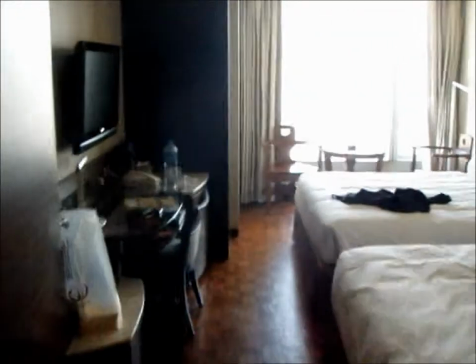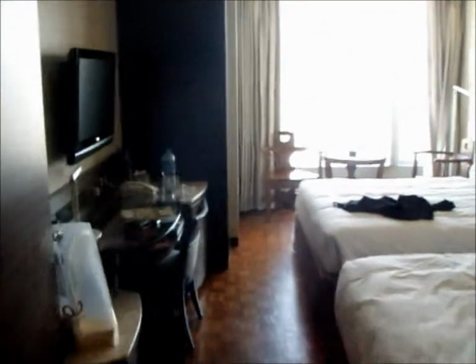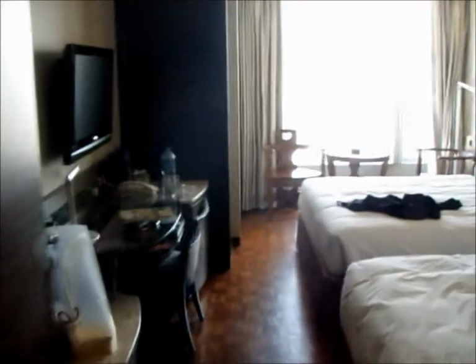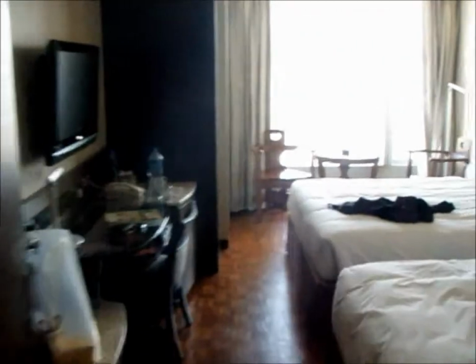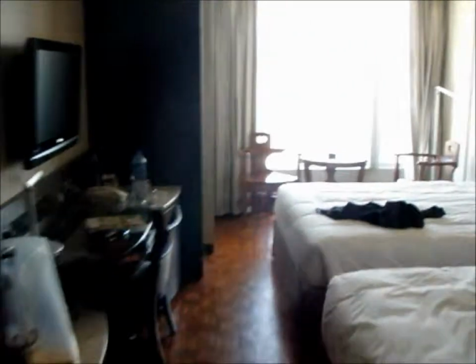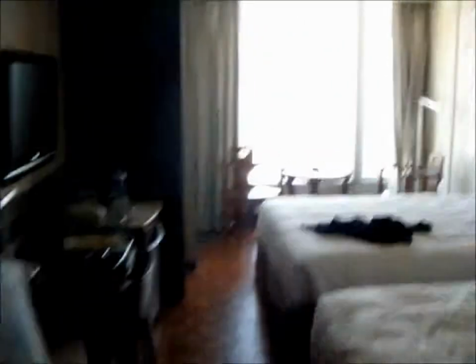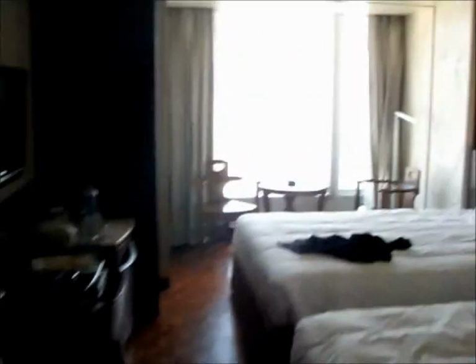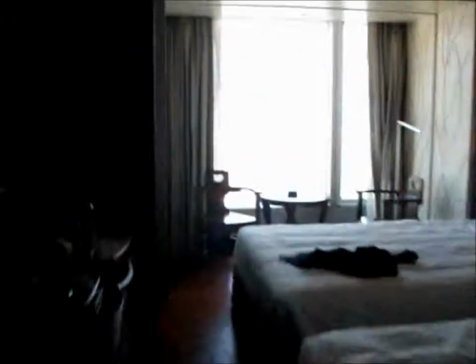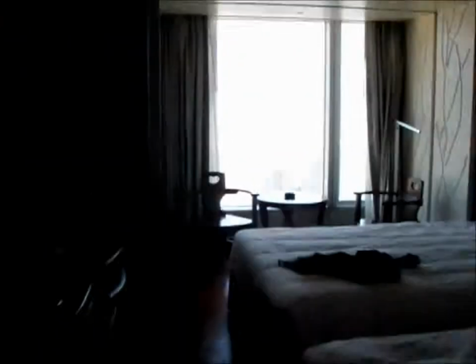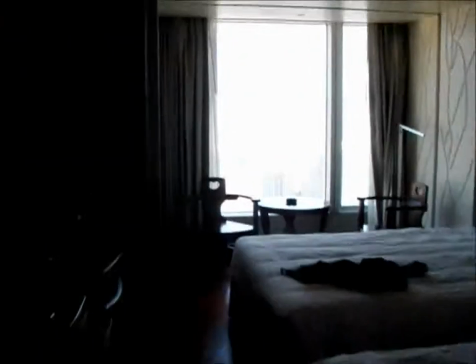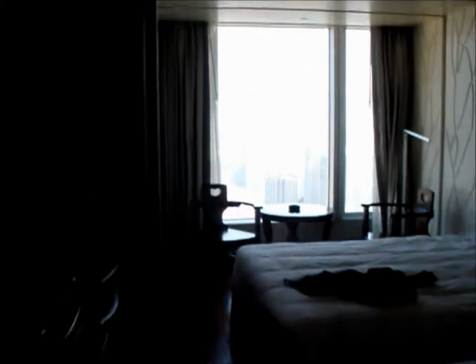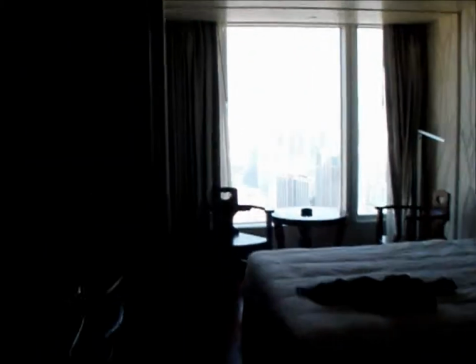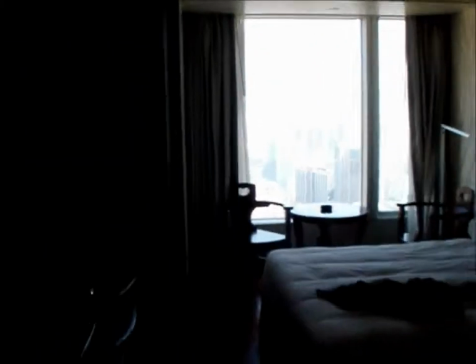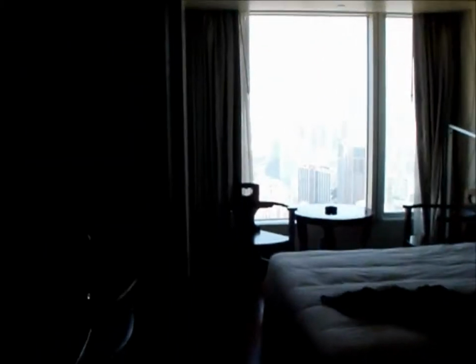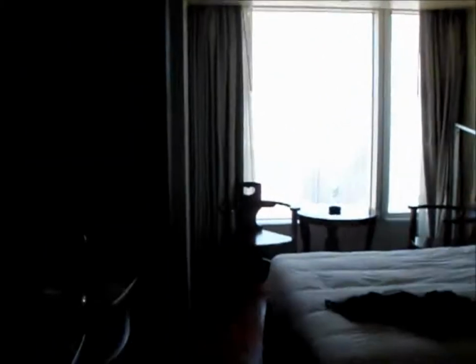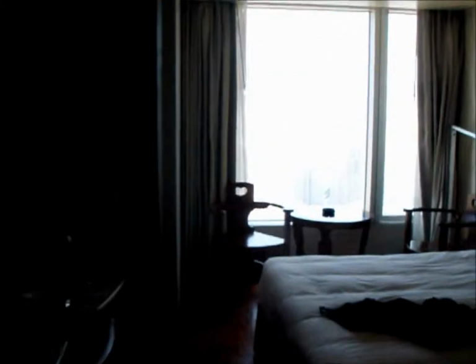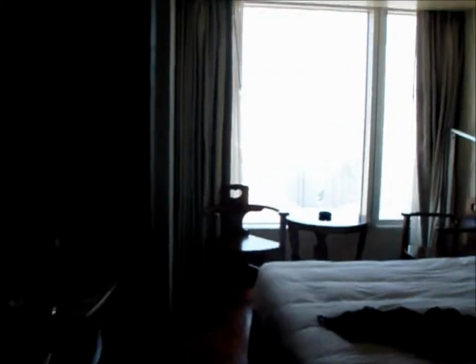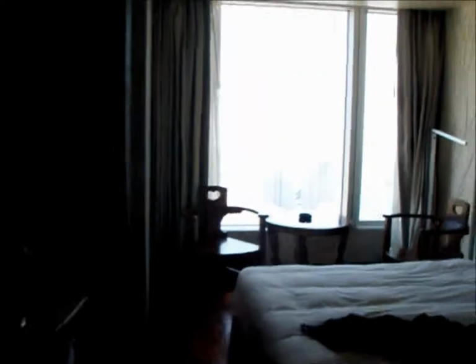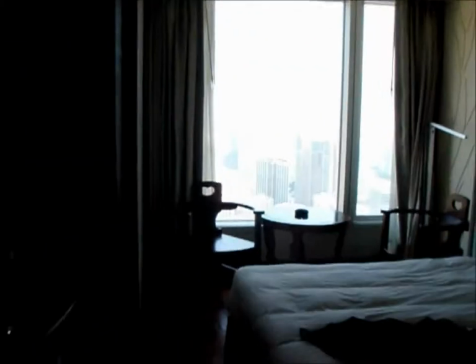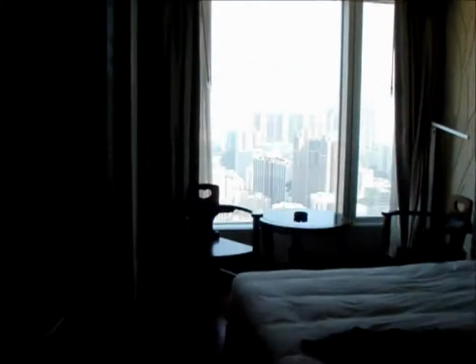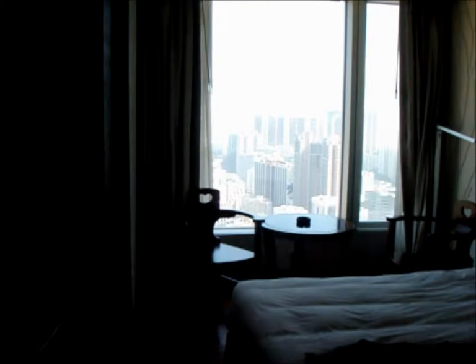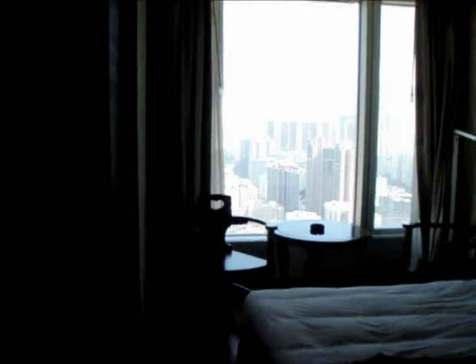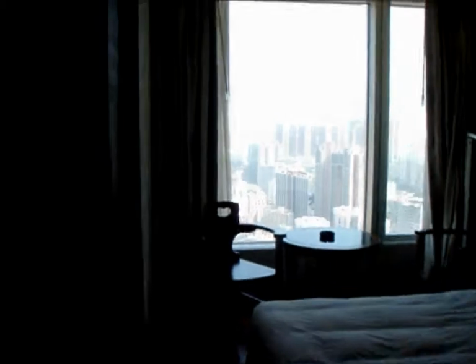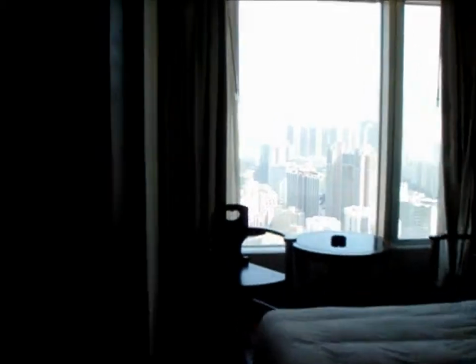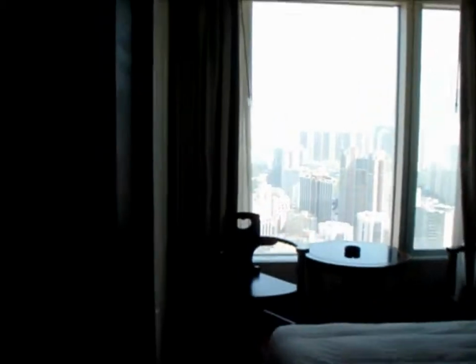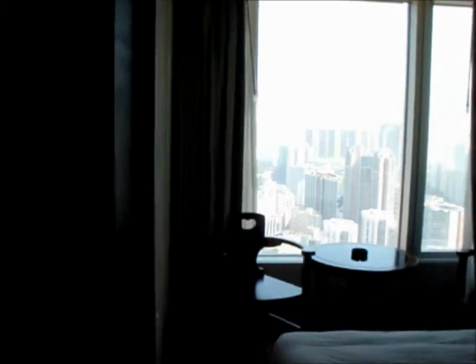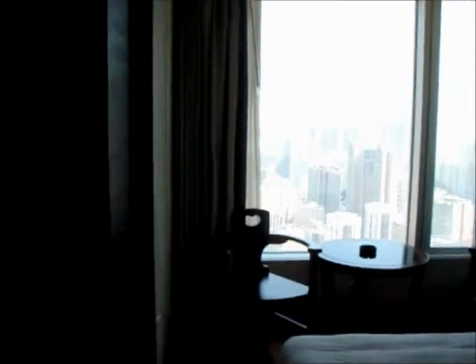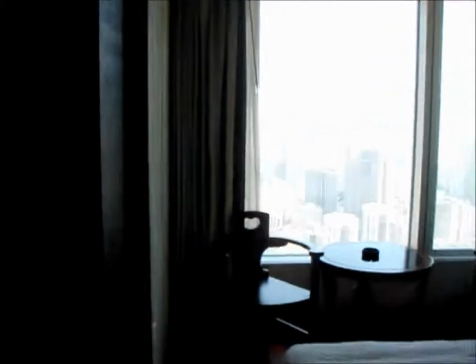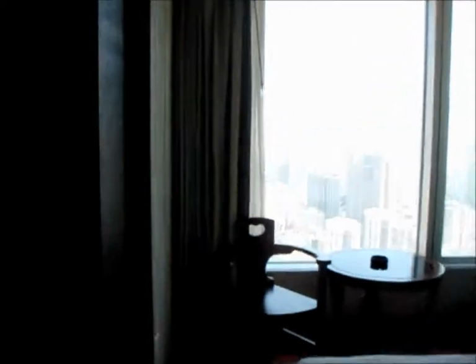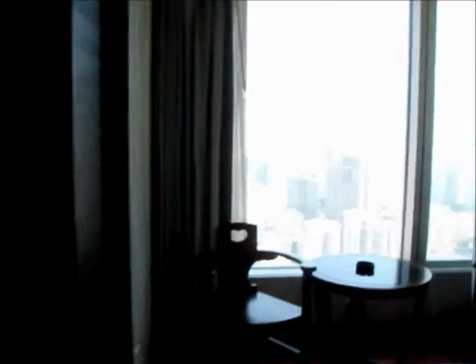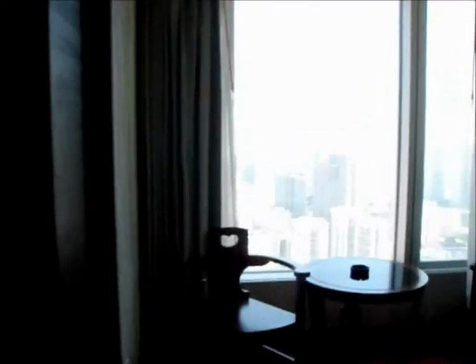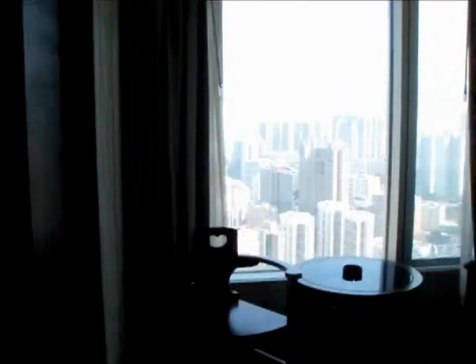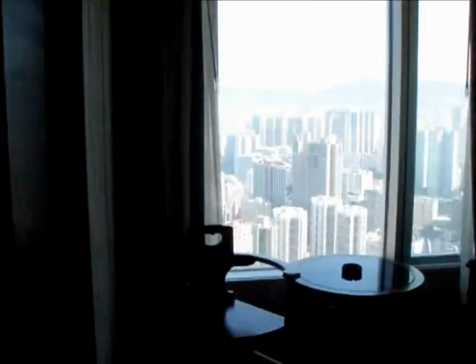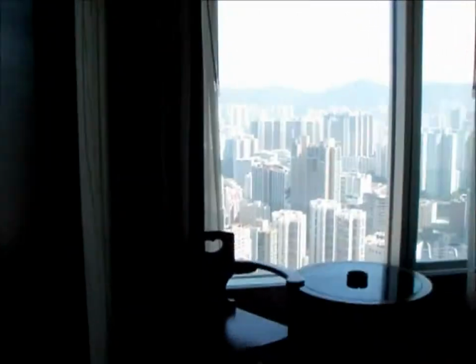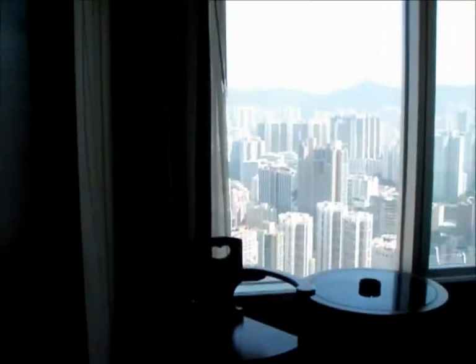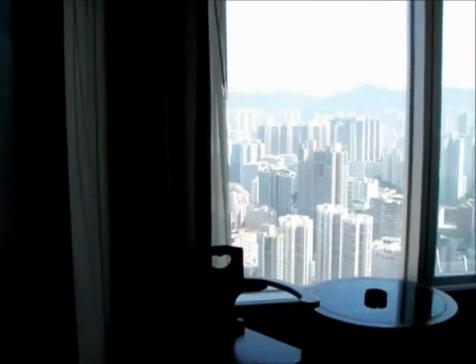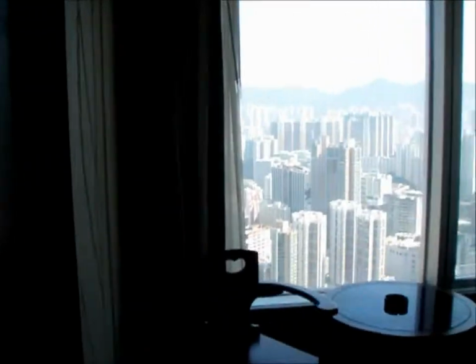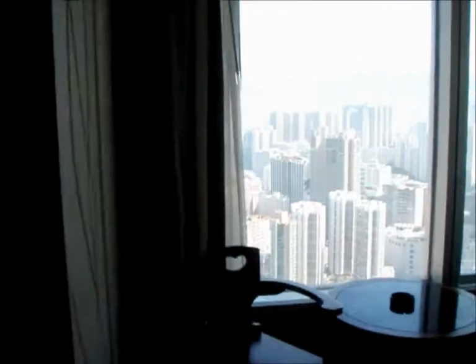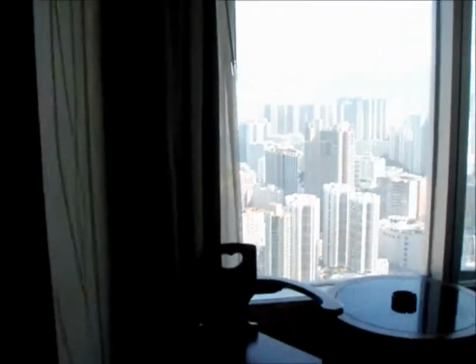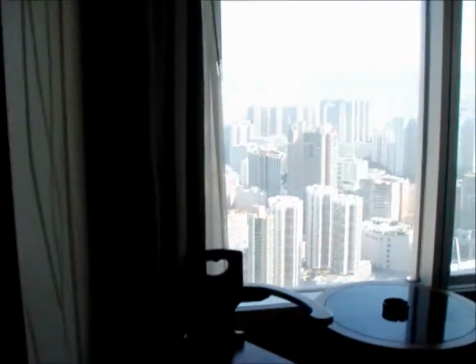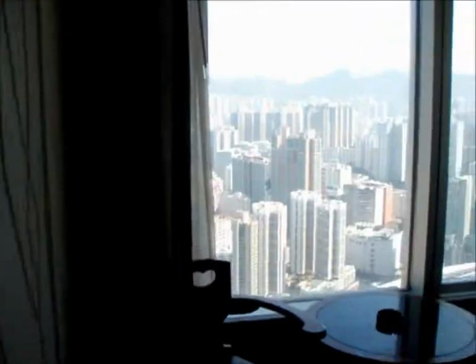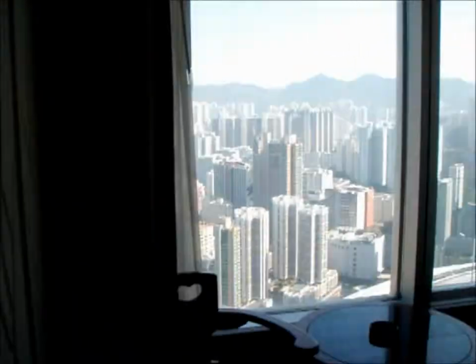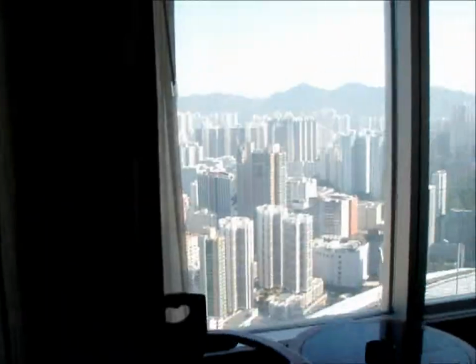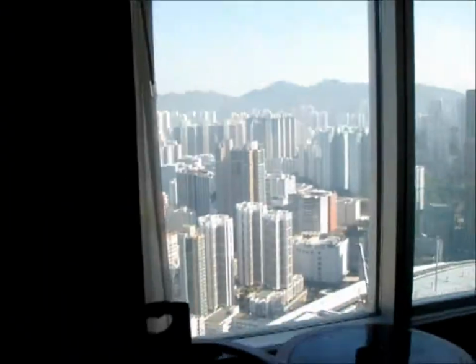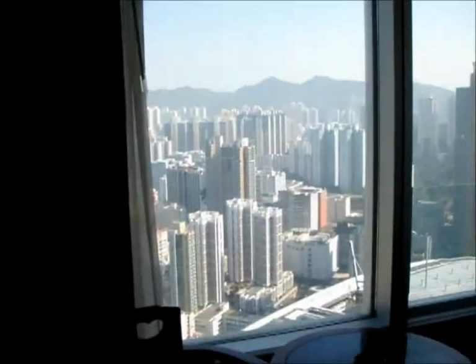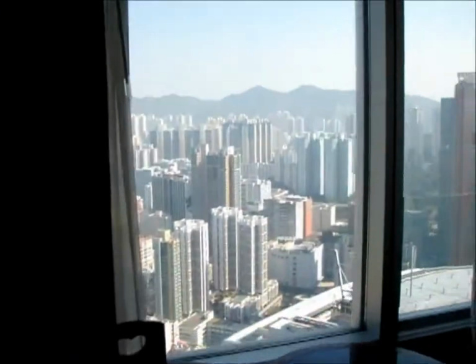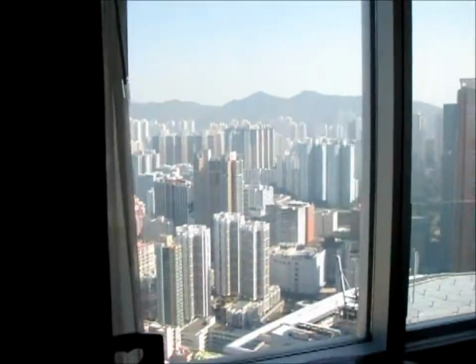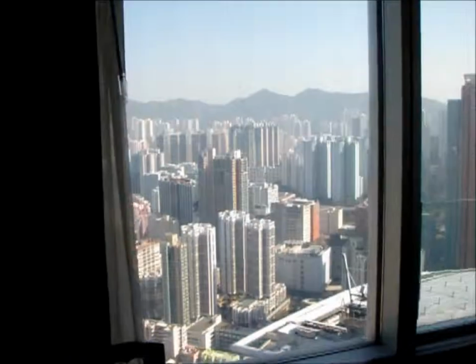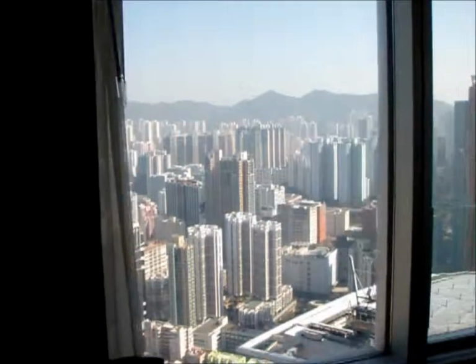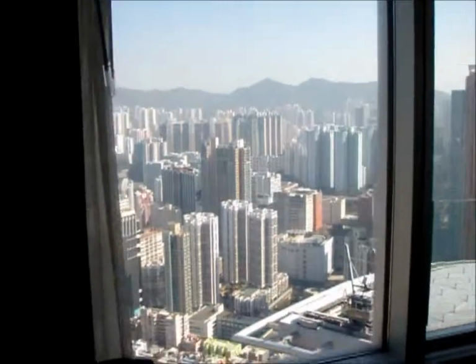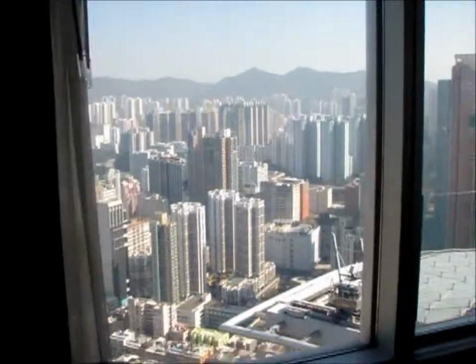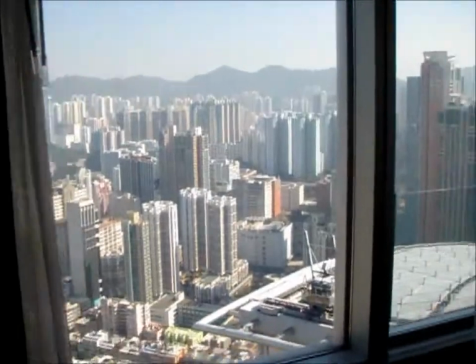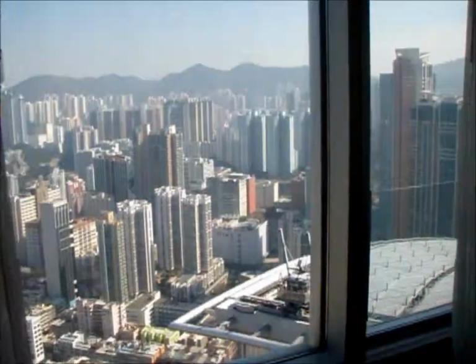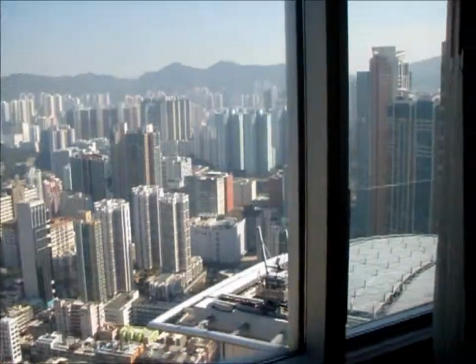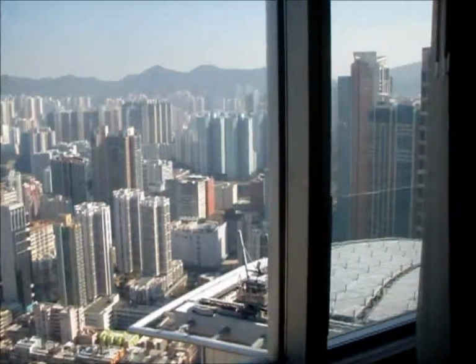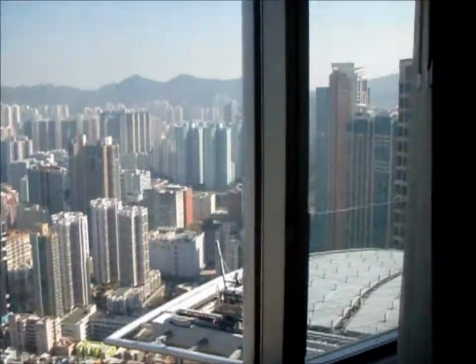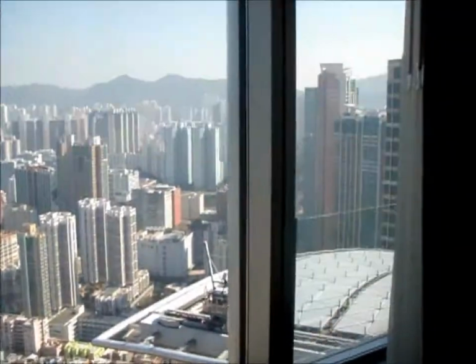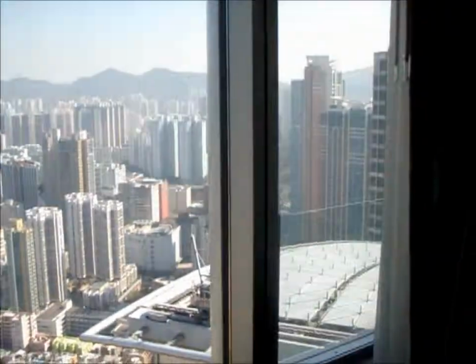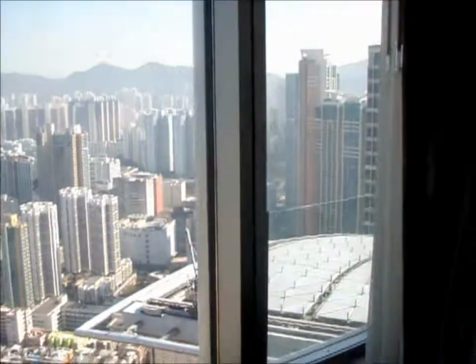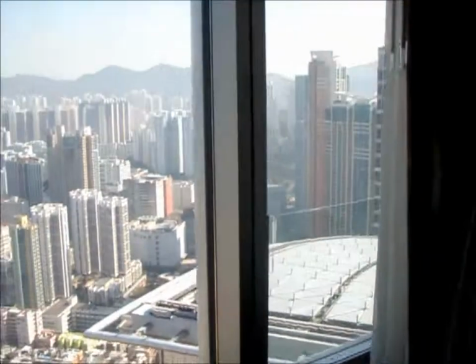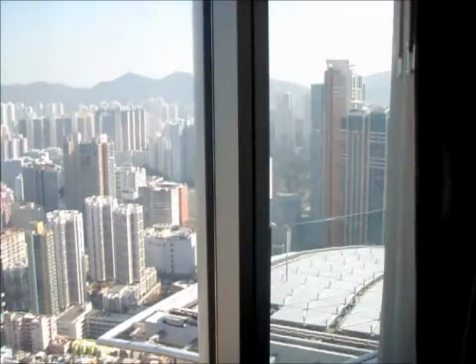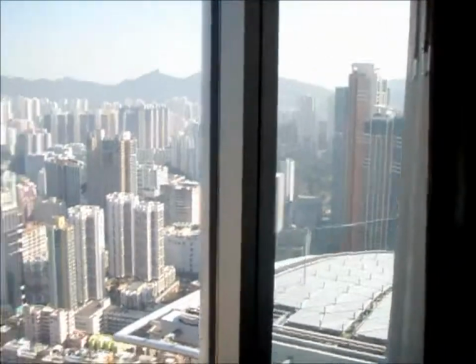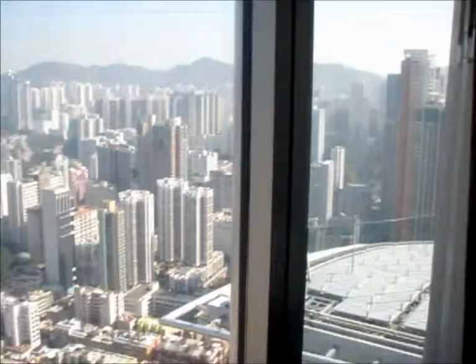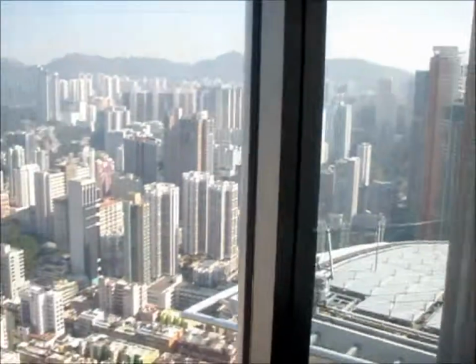Out here we've got a view of Kowloon on the 50th floor.